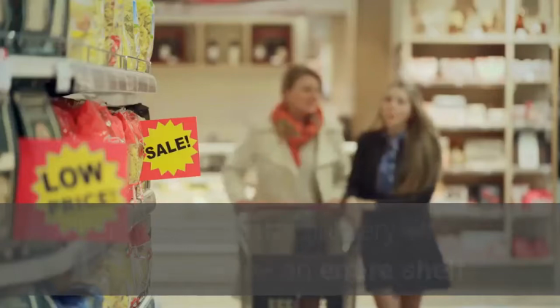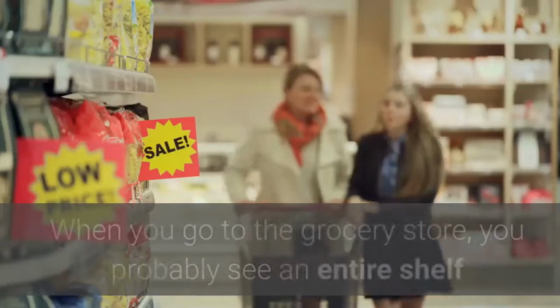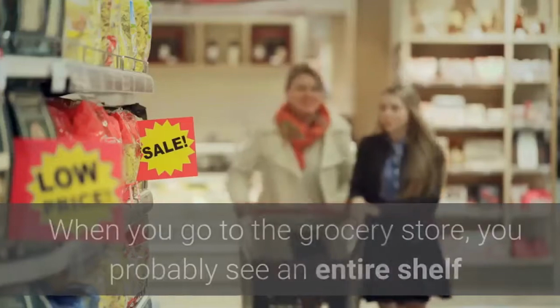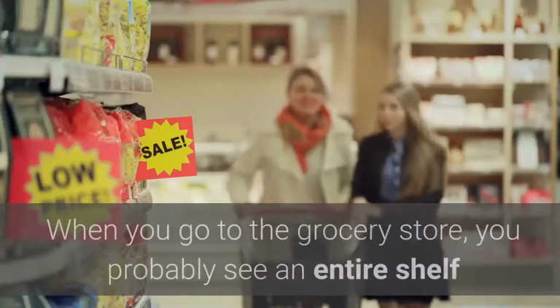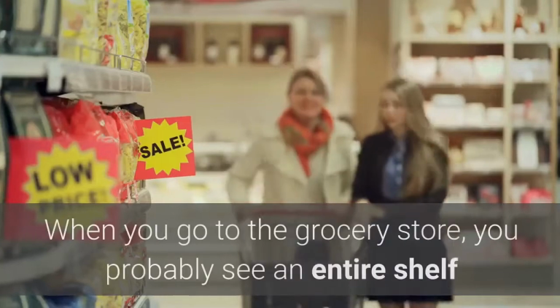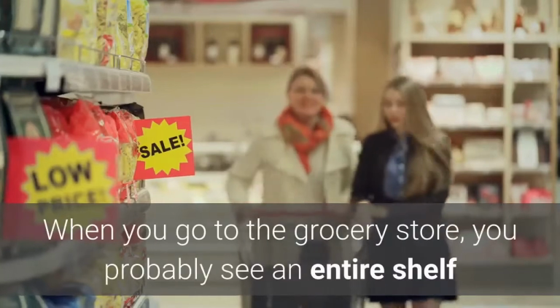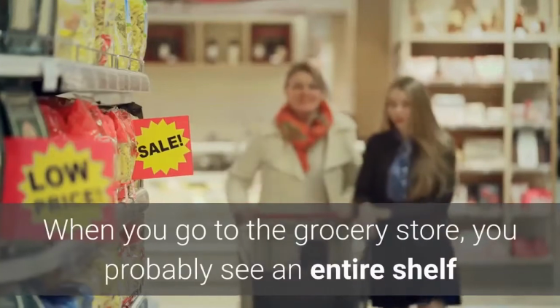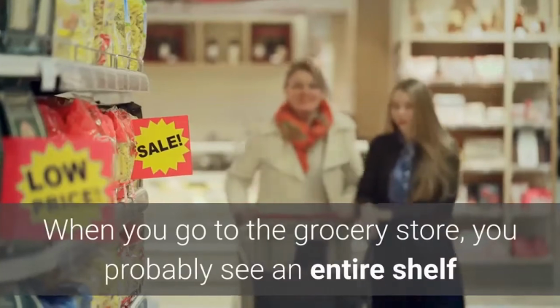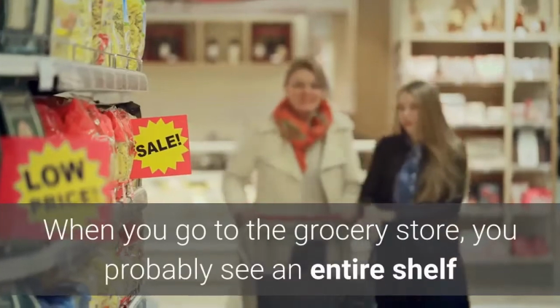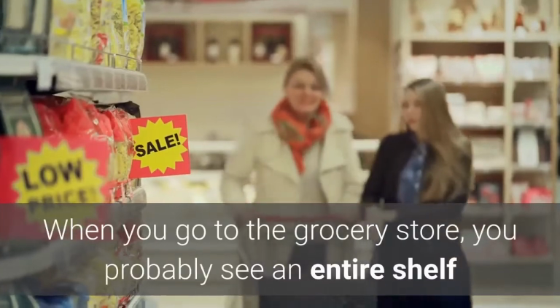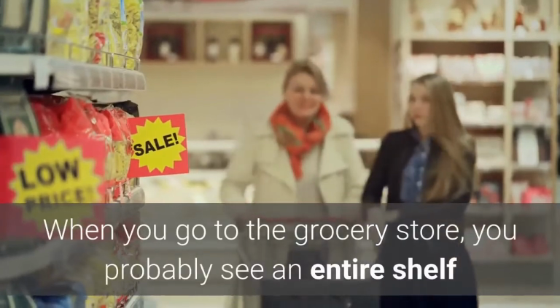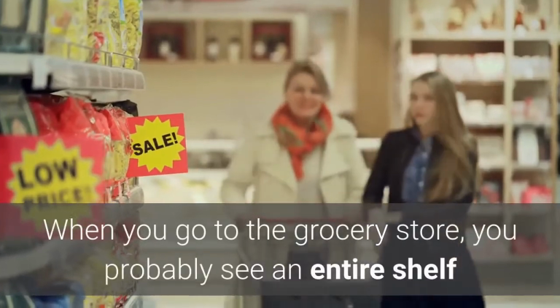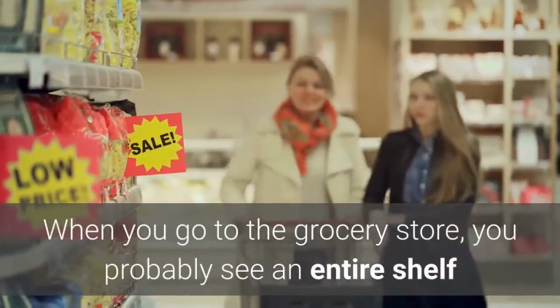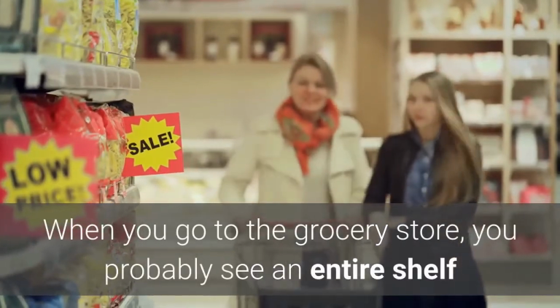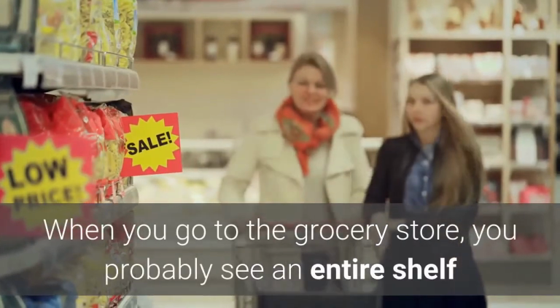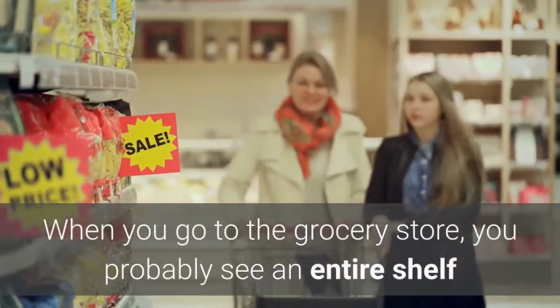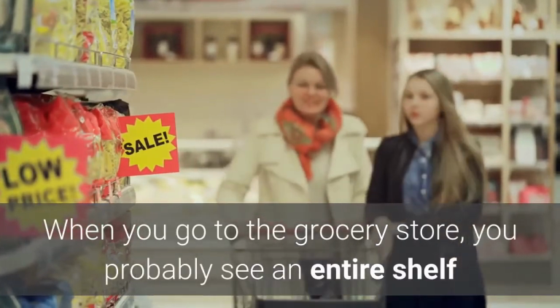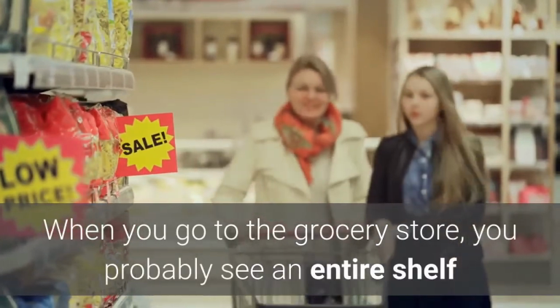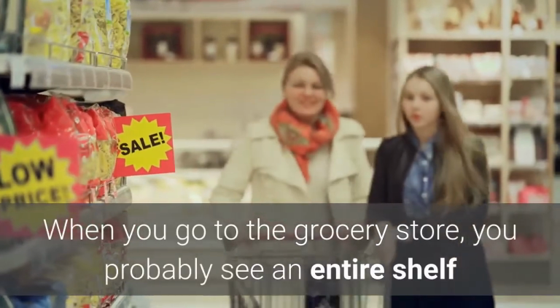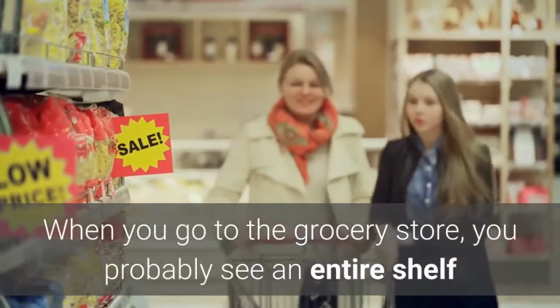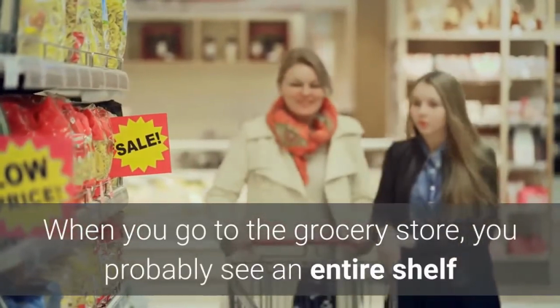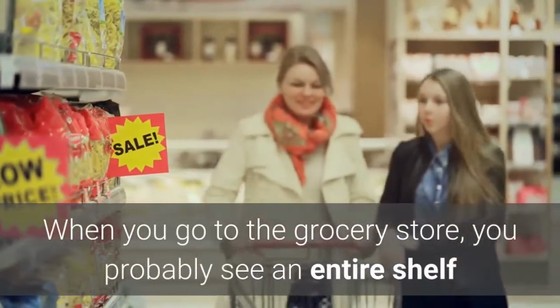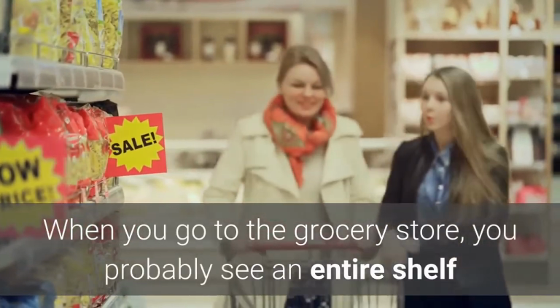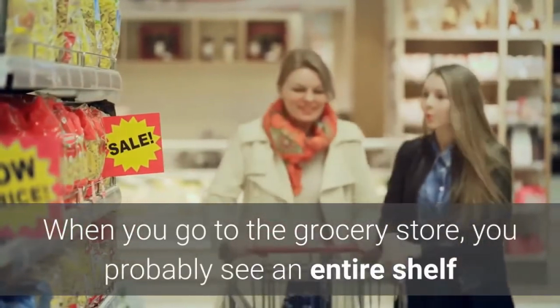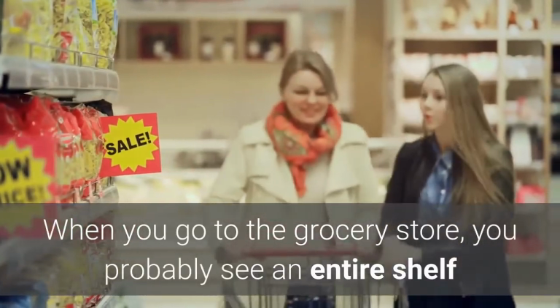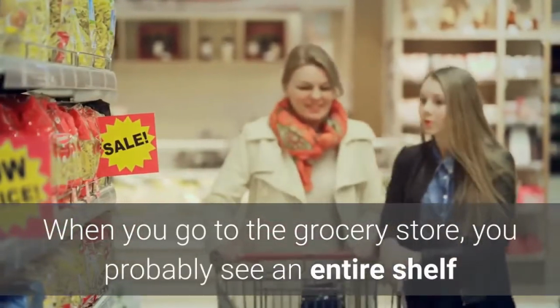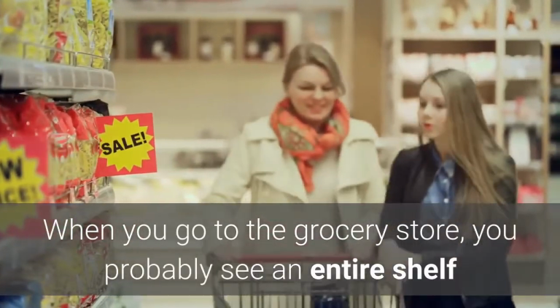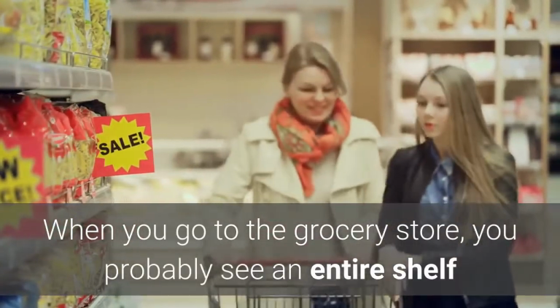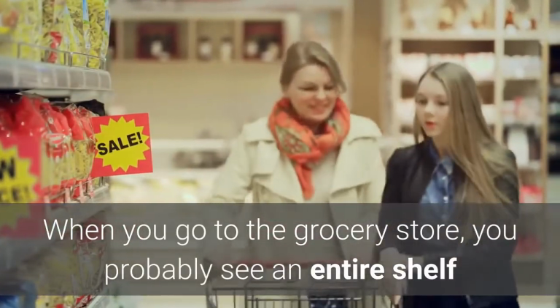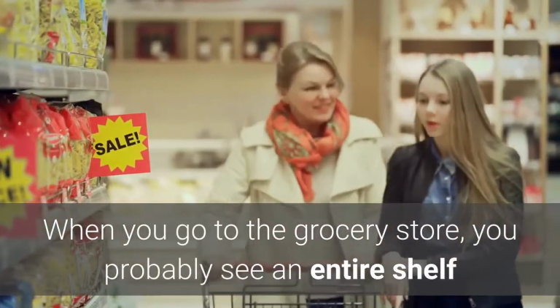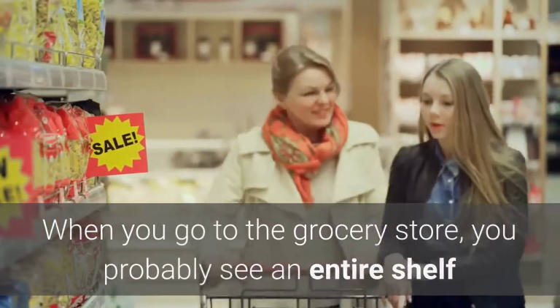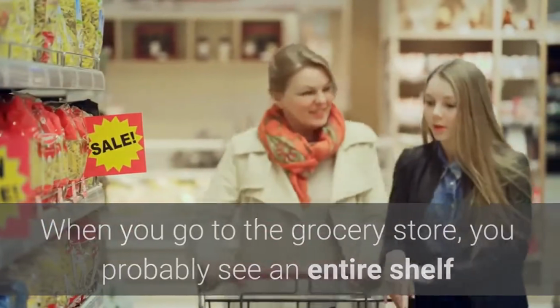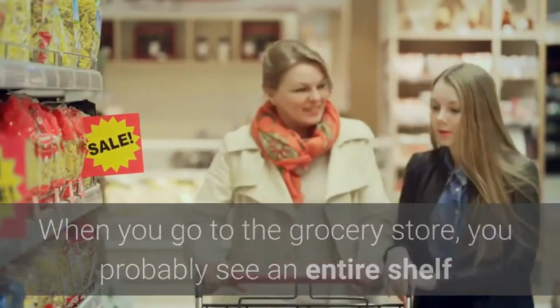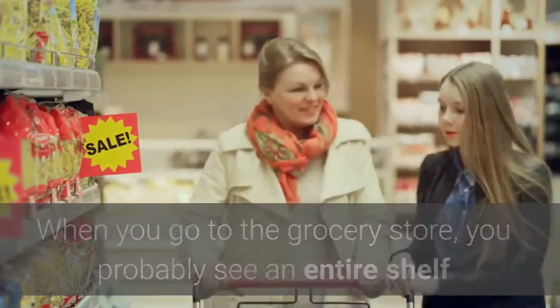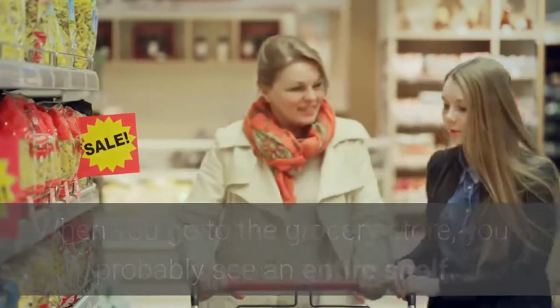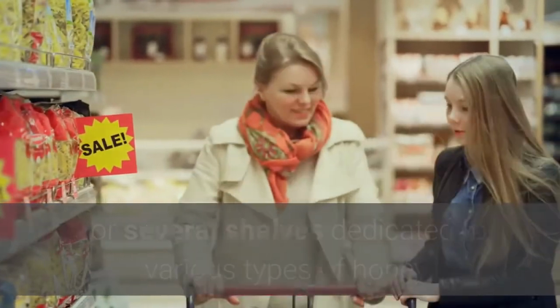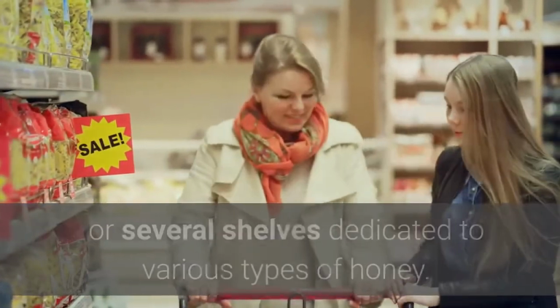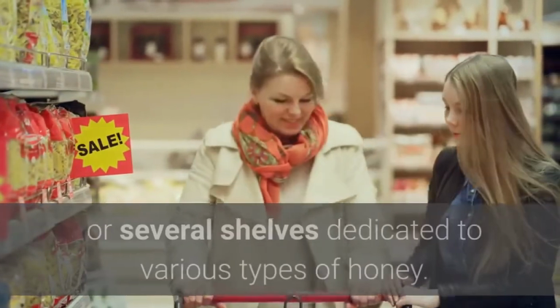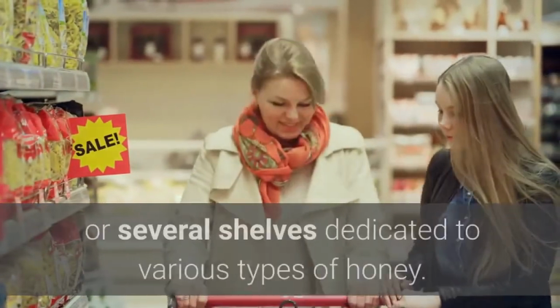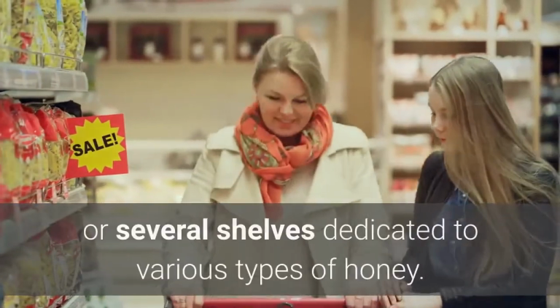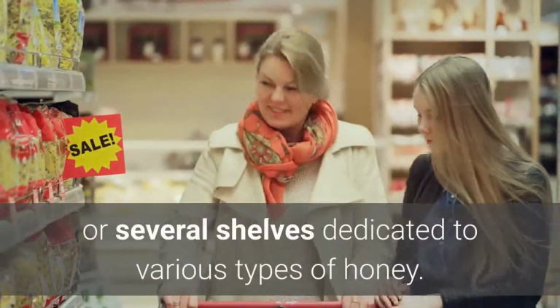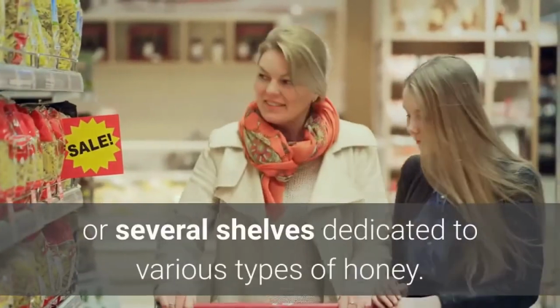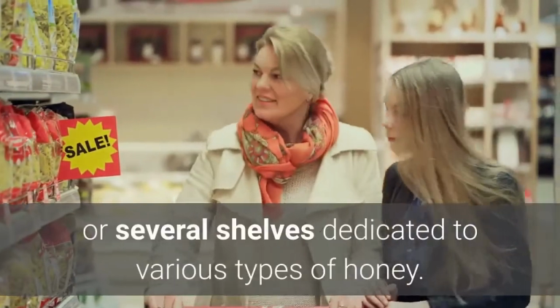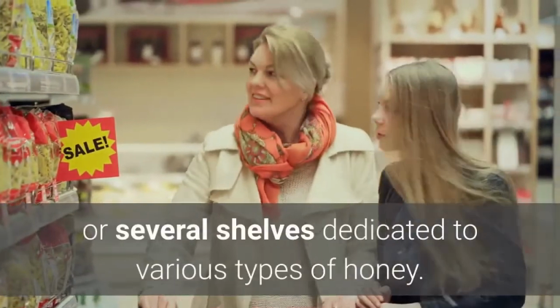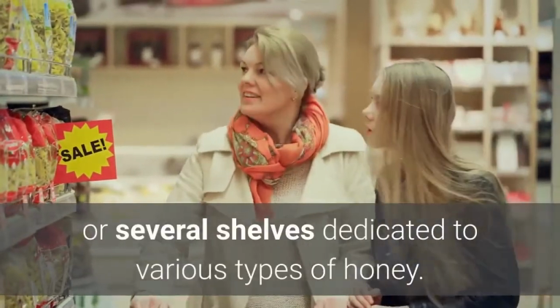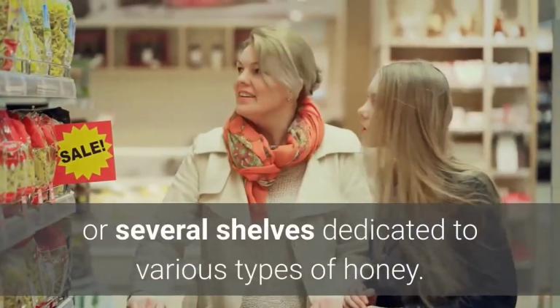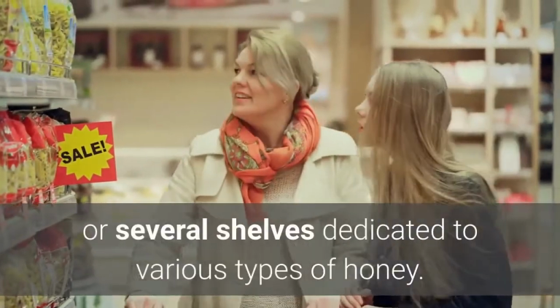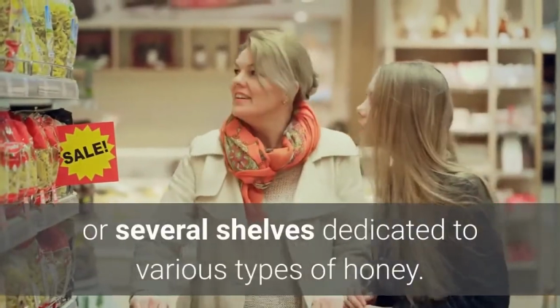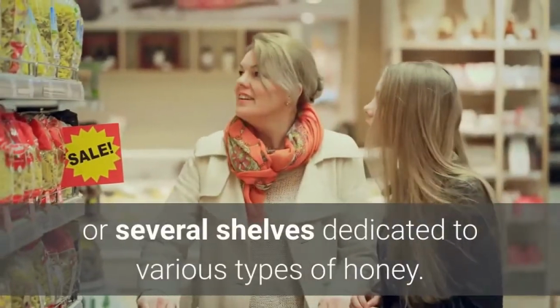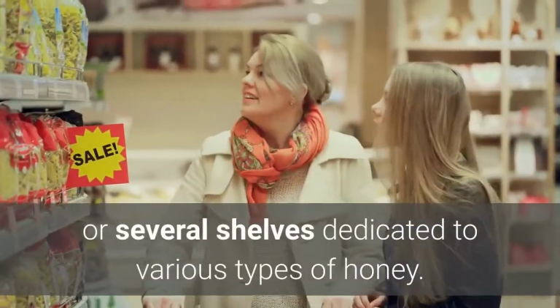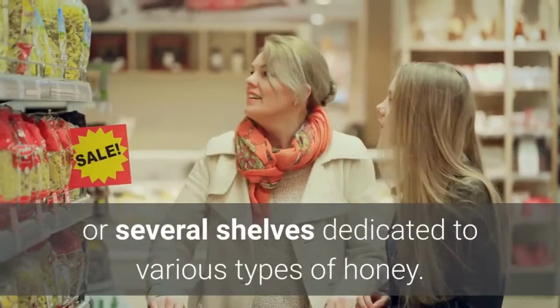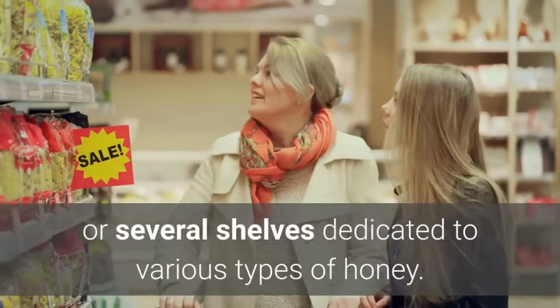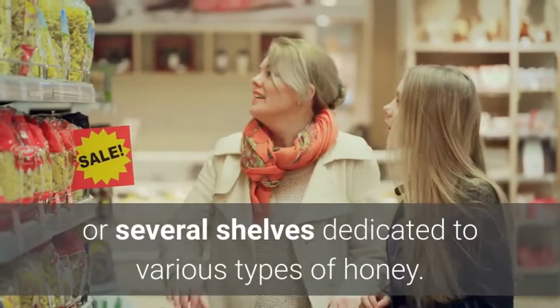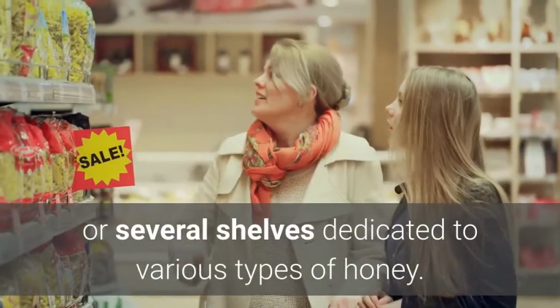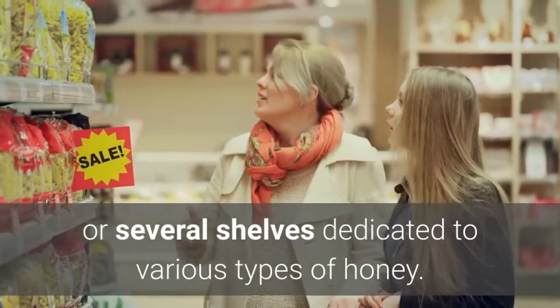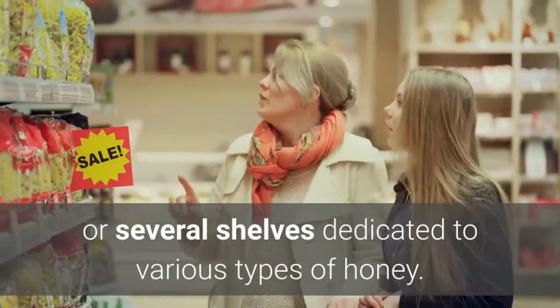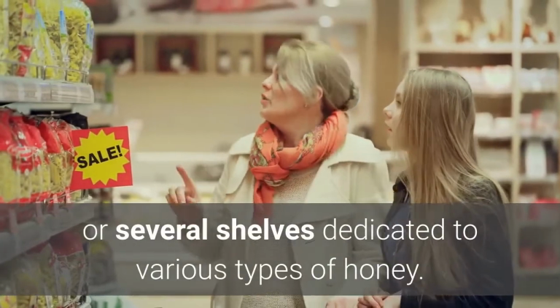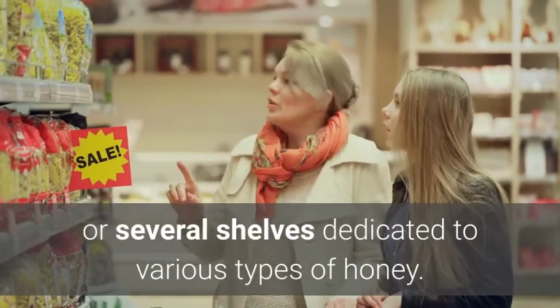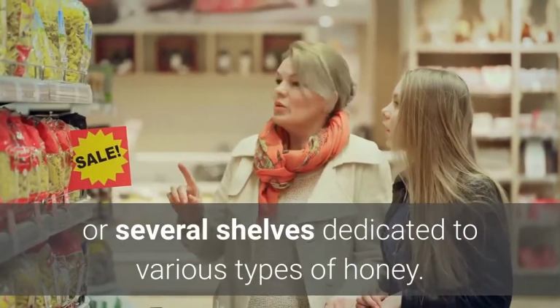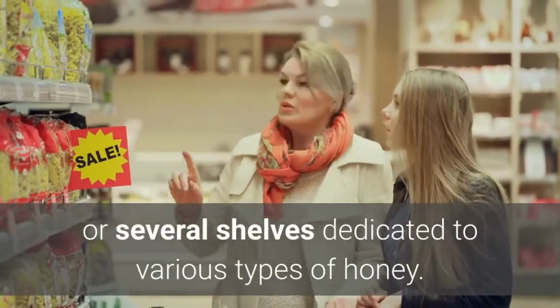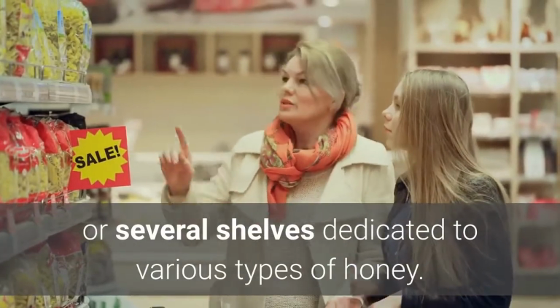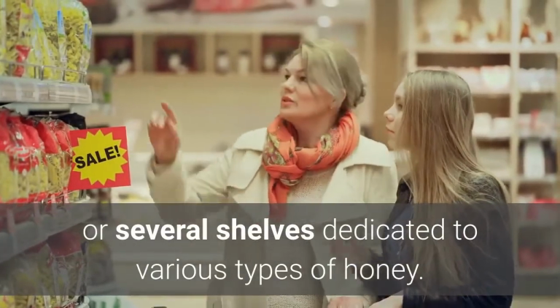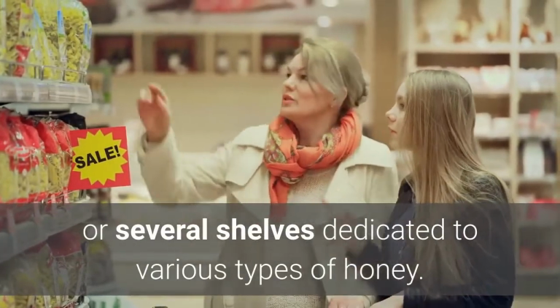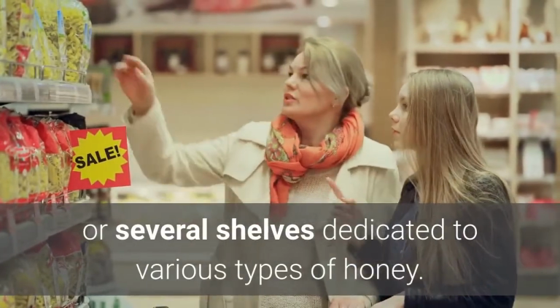When you go to the grocery store, you probably see an entire shelf or several shelves dedicated to various types of honey.